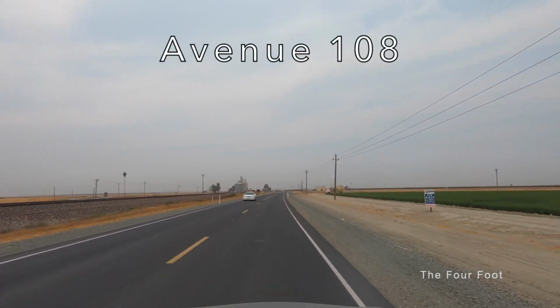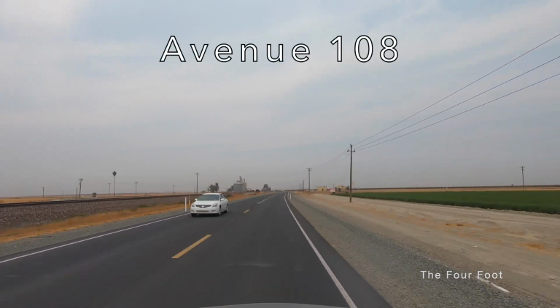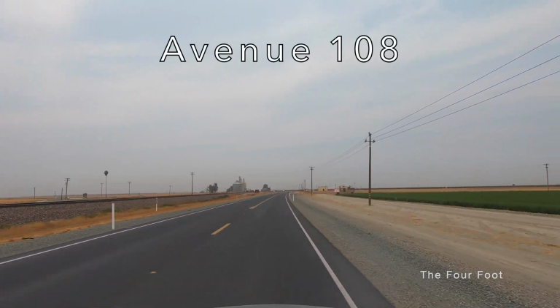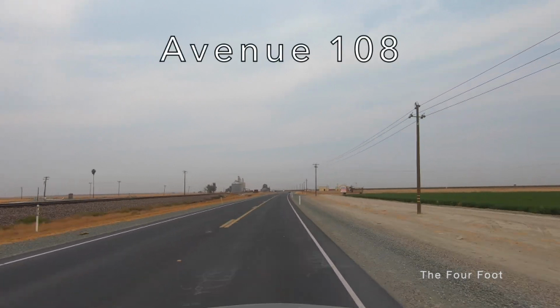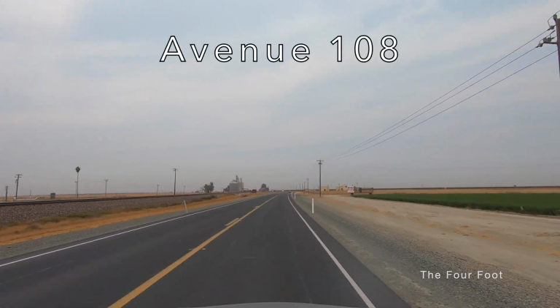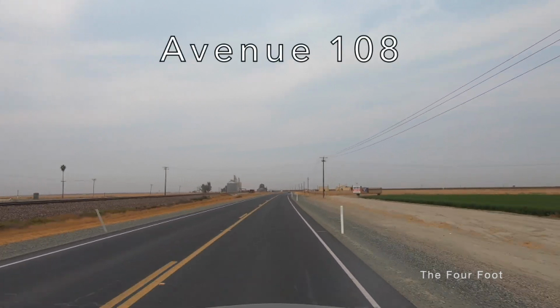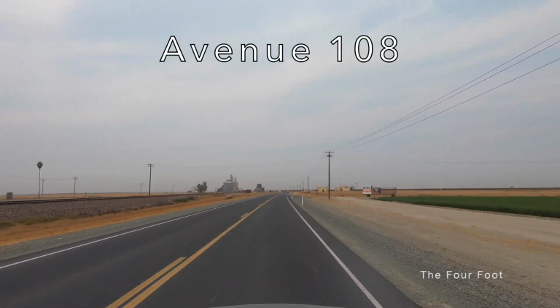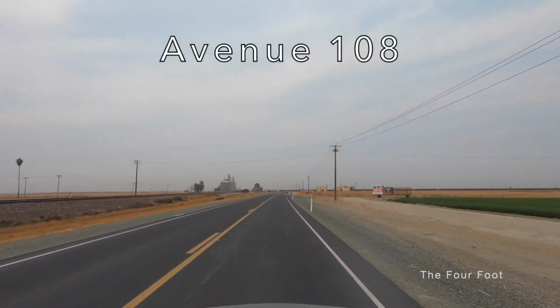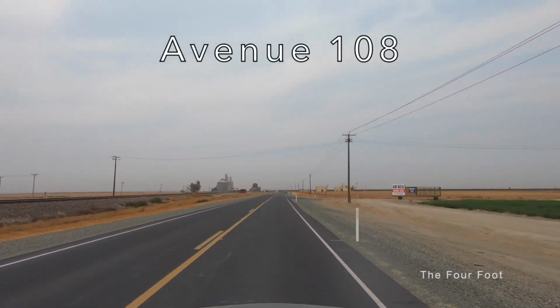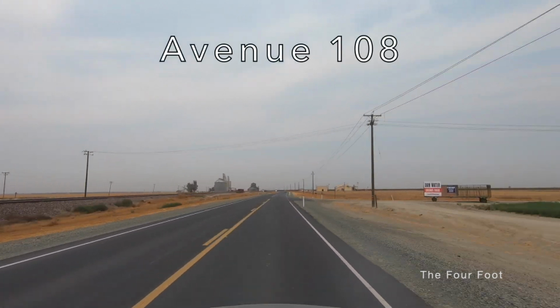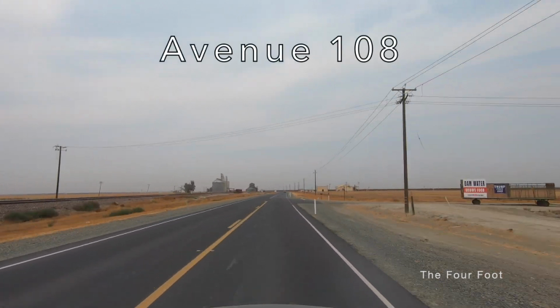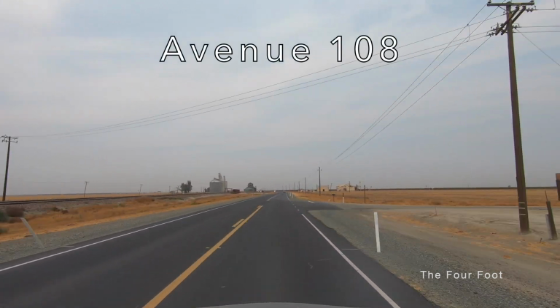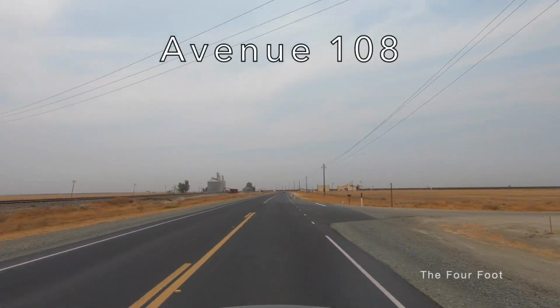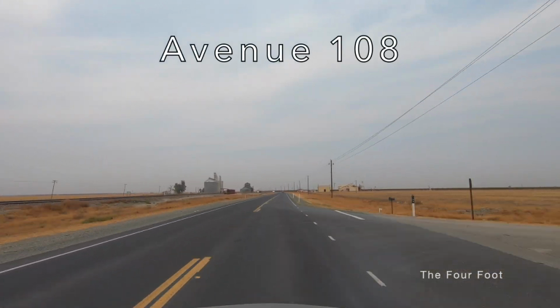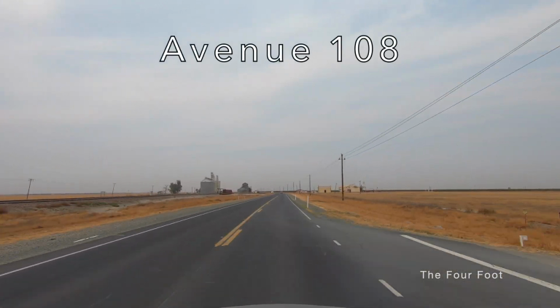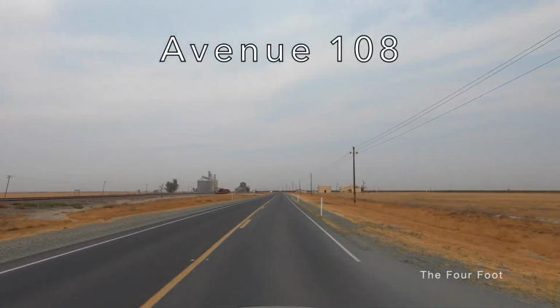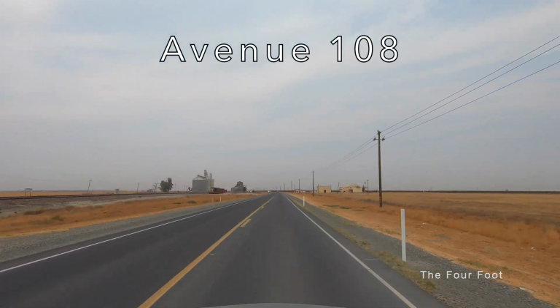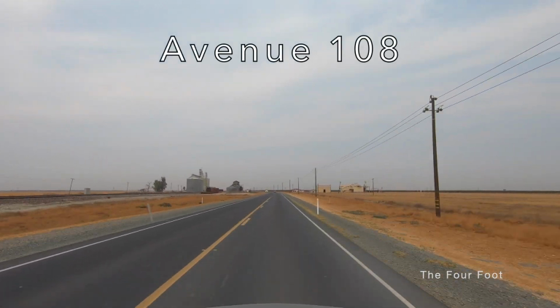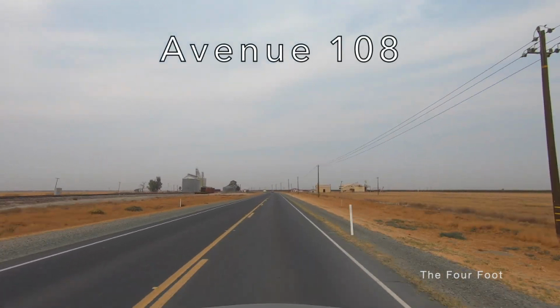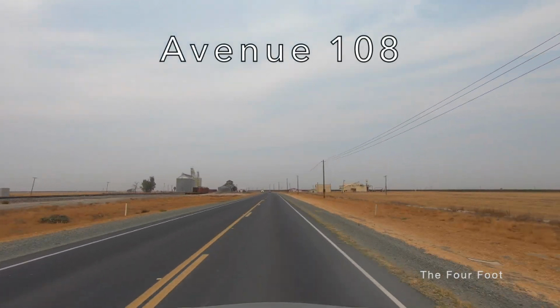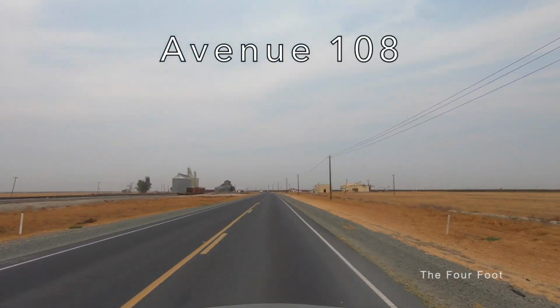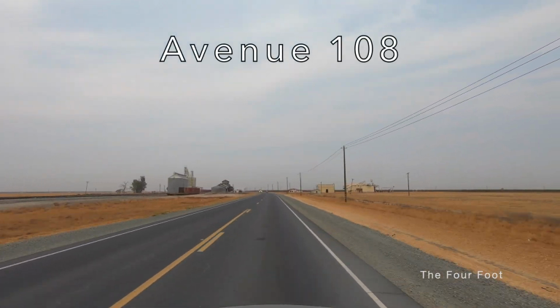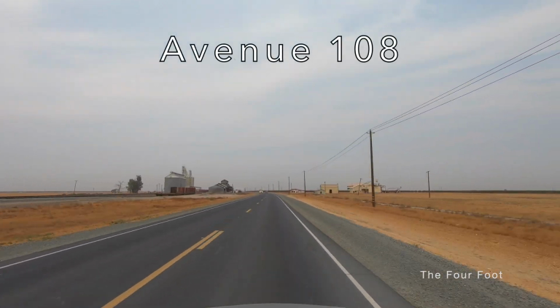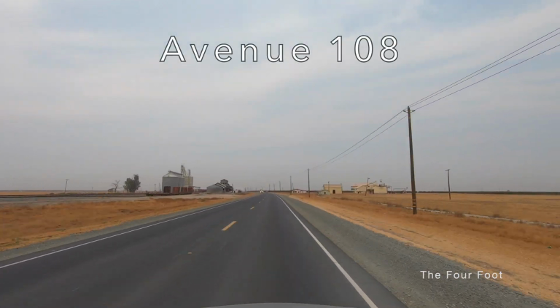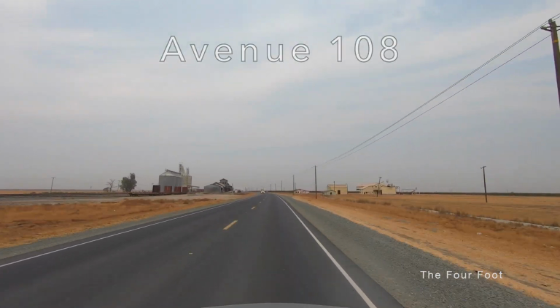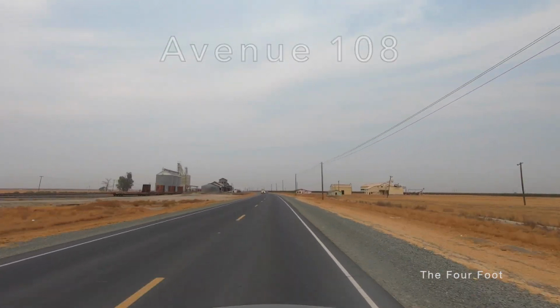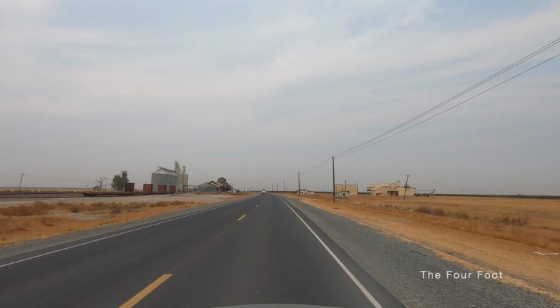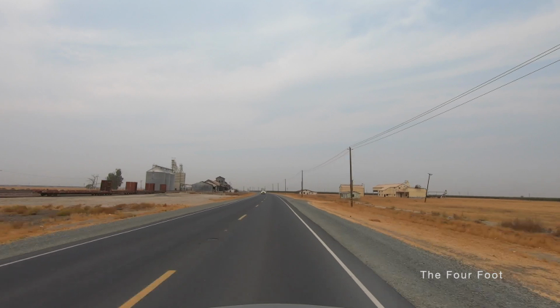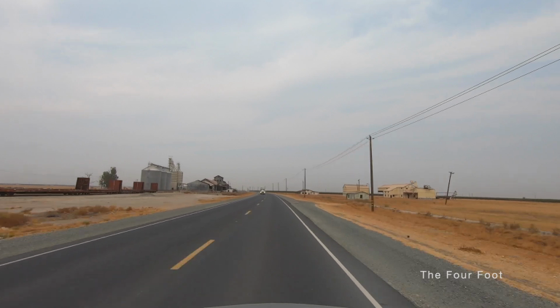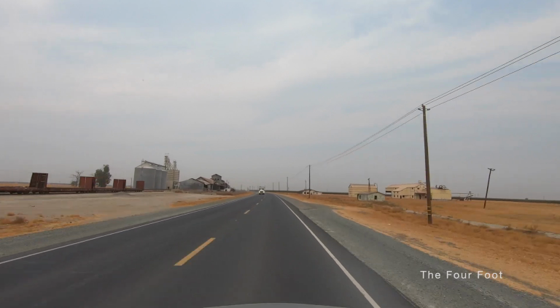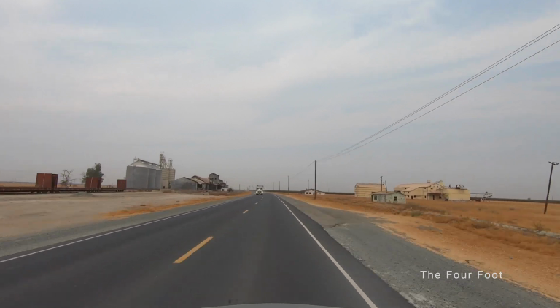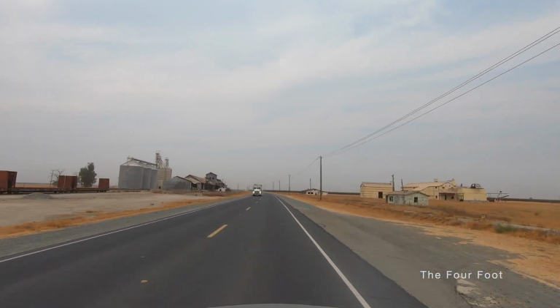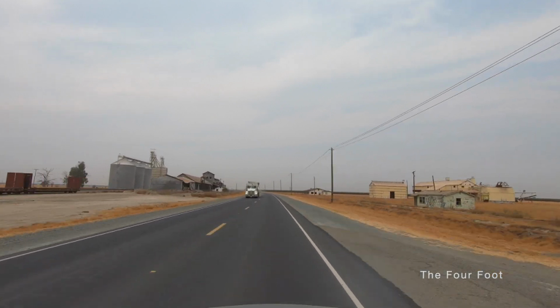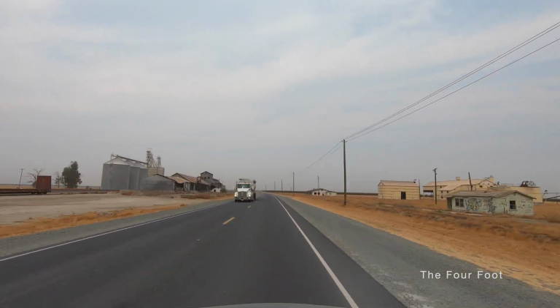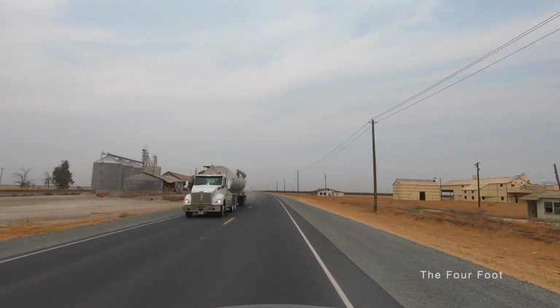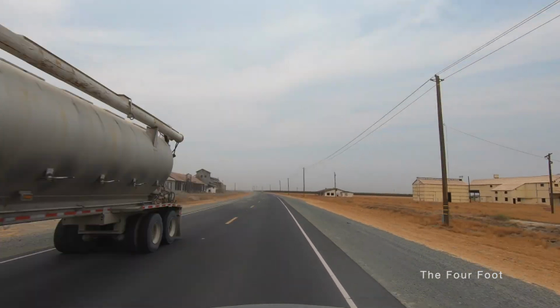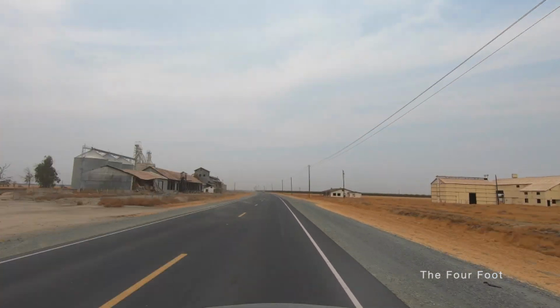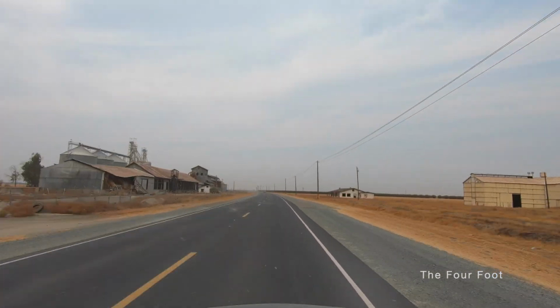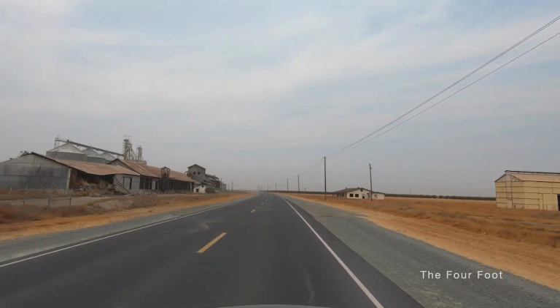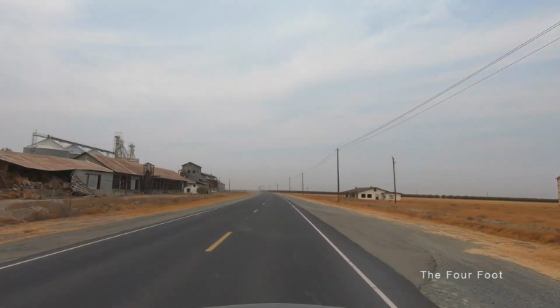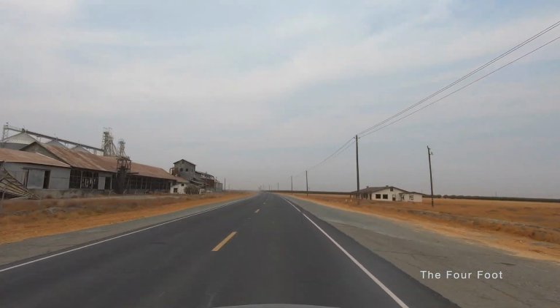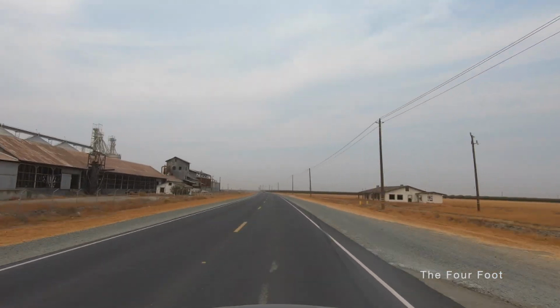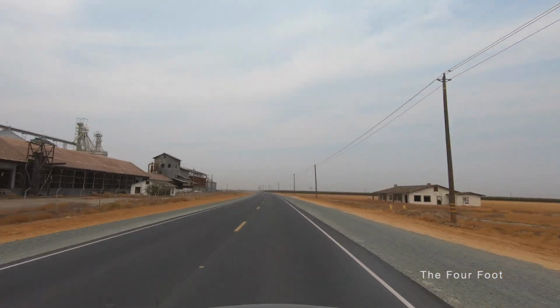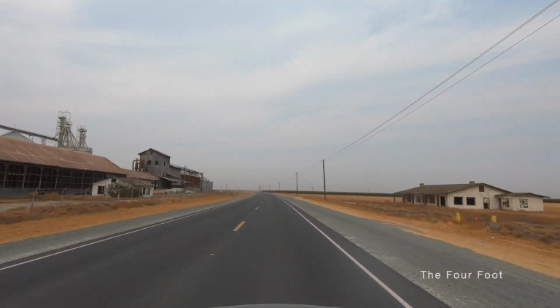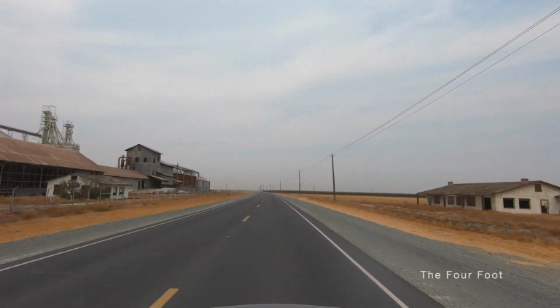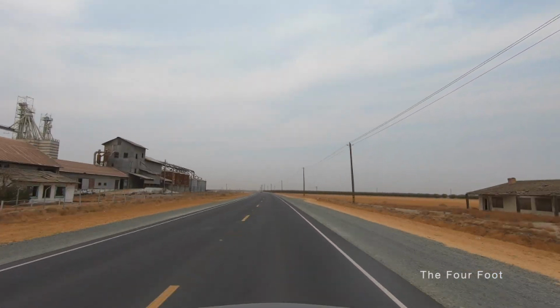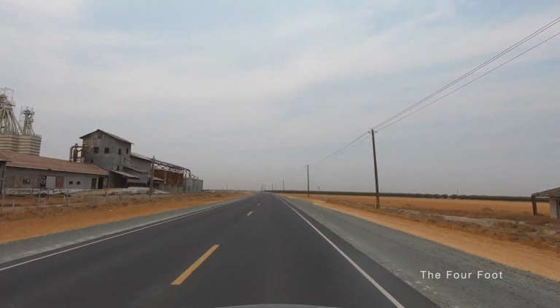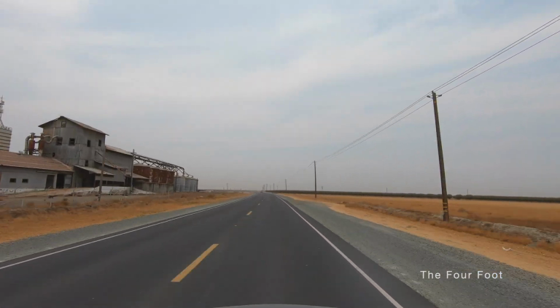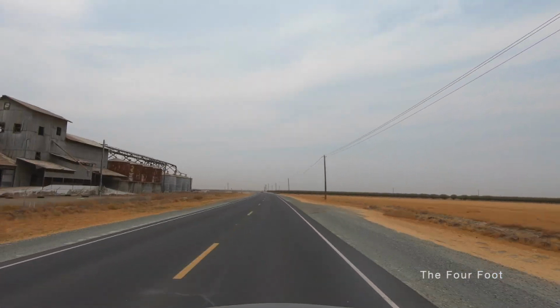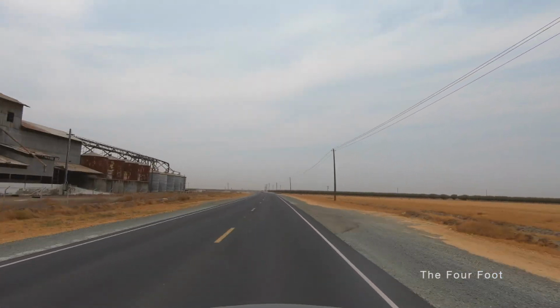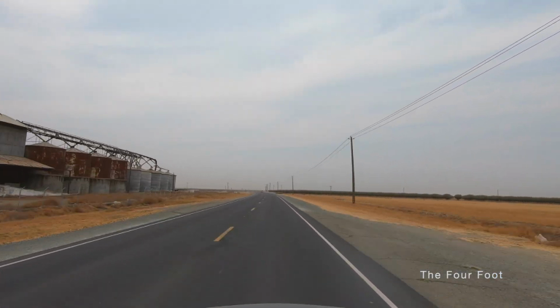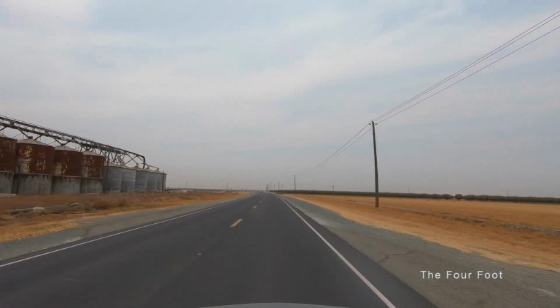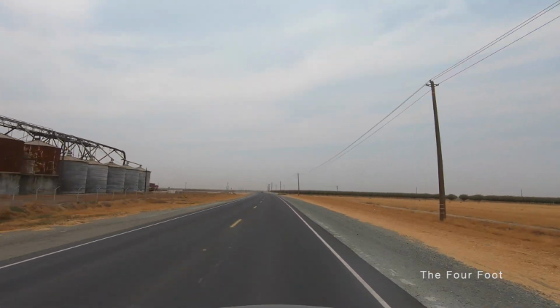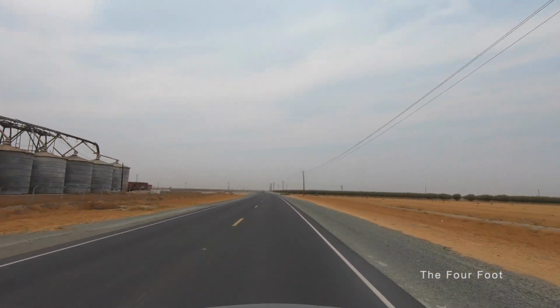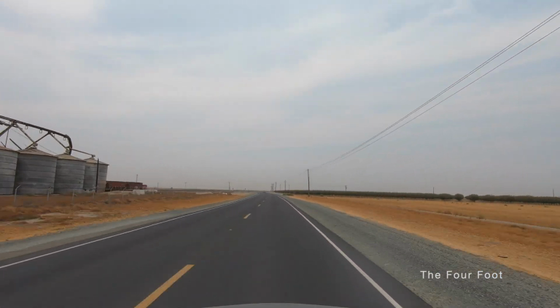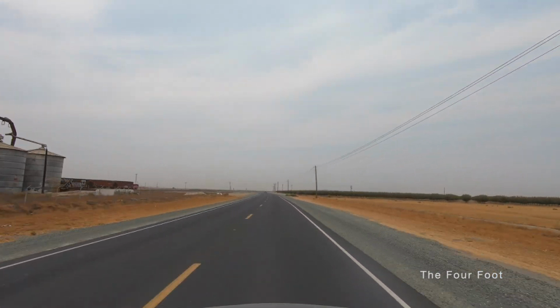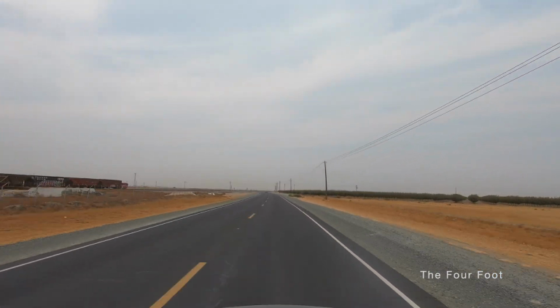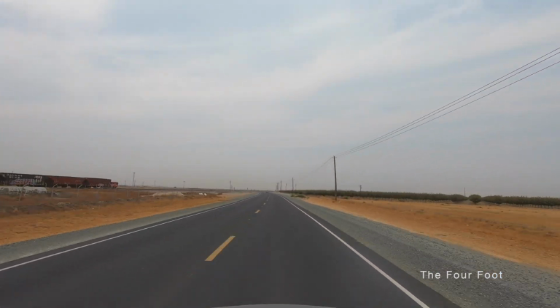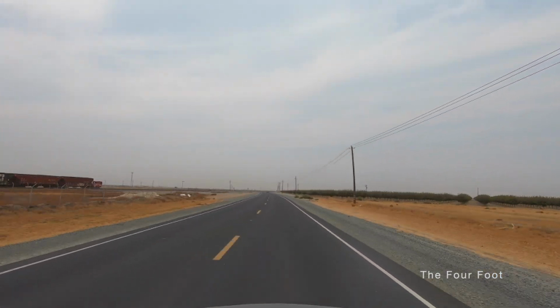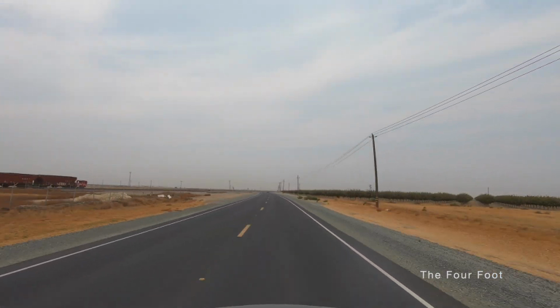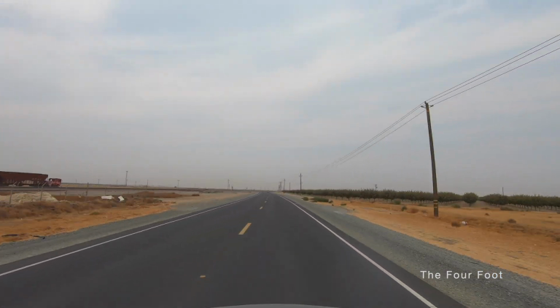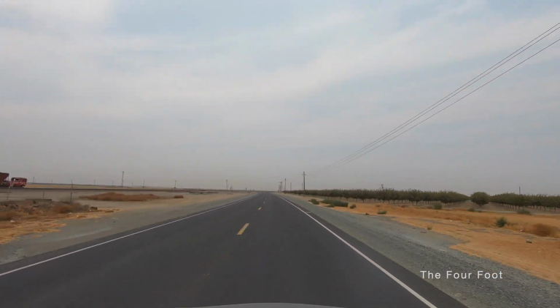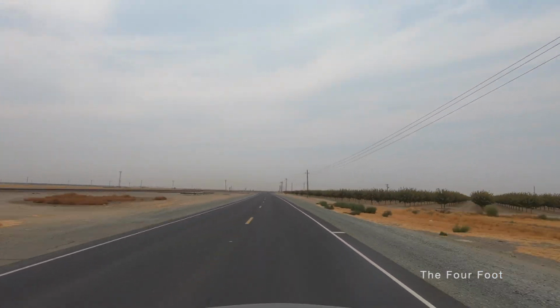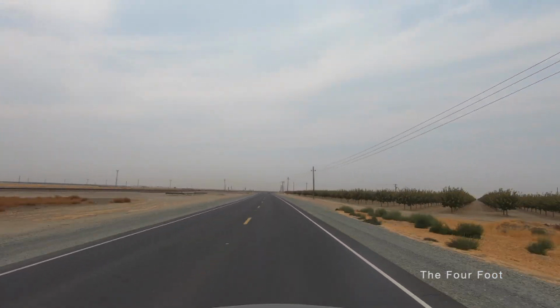We're now passing through the virtual ghost town of Angiola — and I hope I'm pronouncing that right. The grain elevator is still in use and serves the nearby dairies.